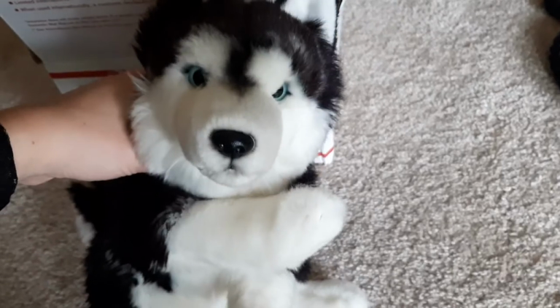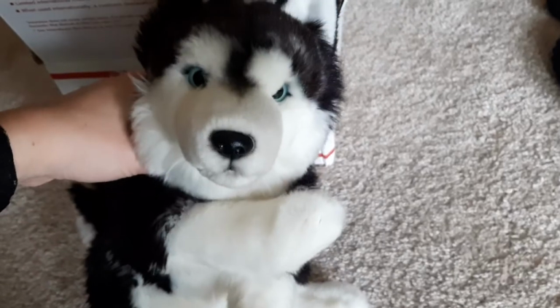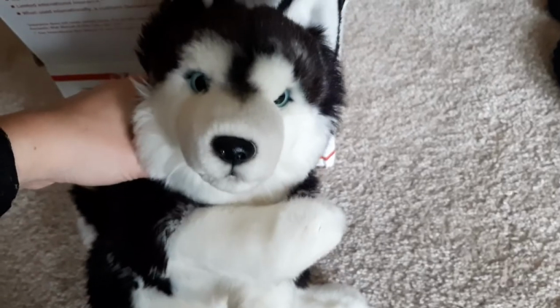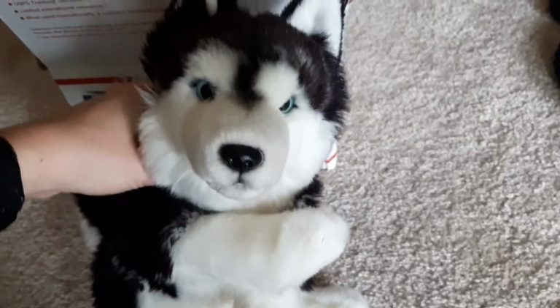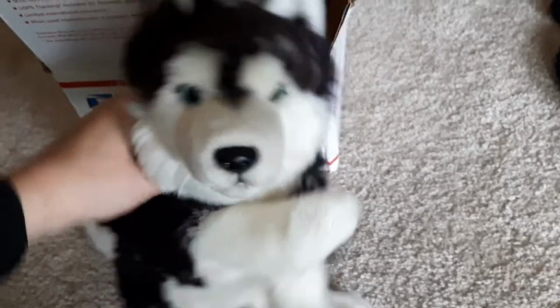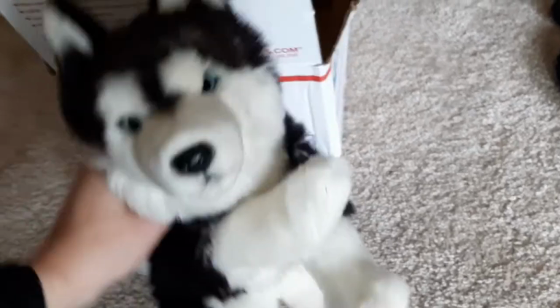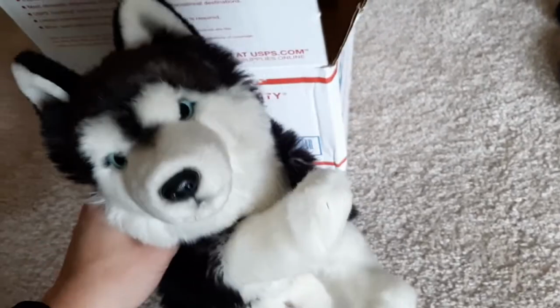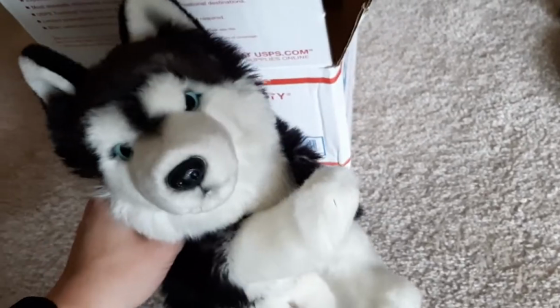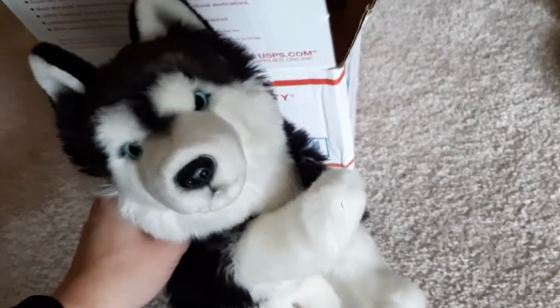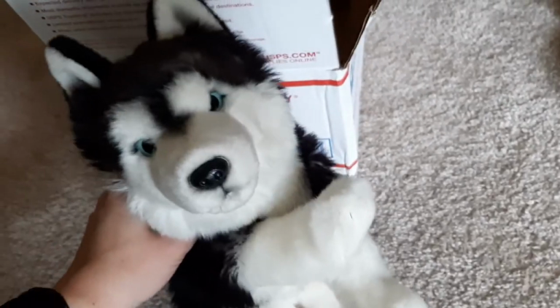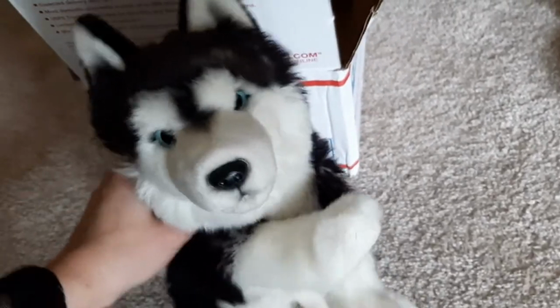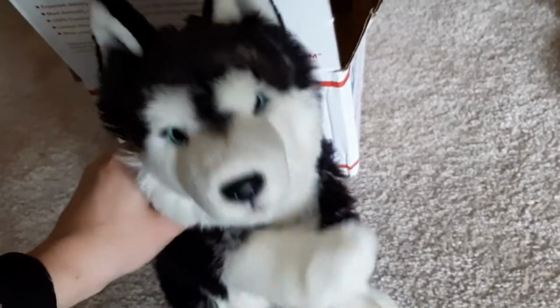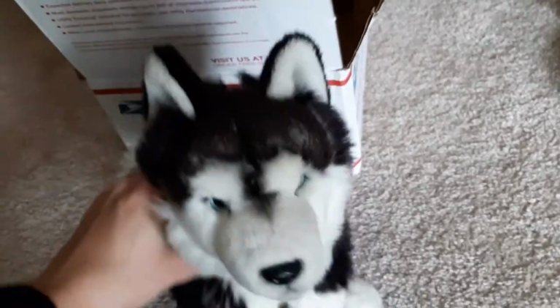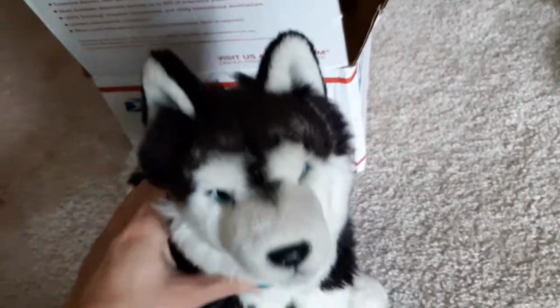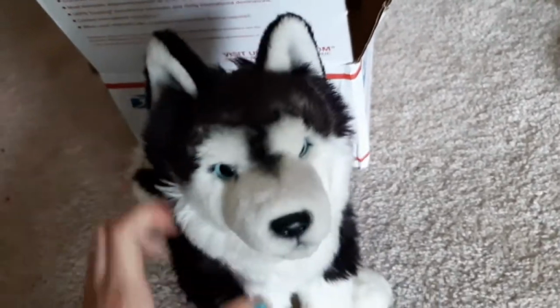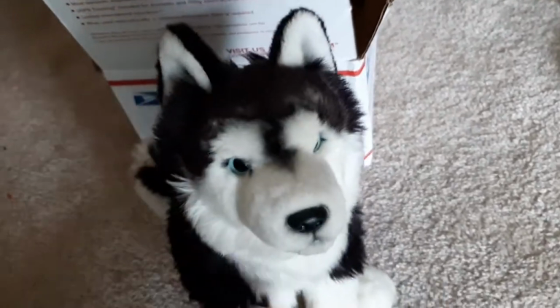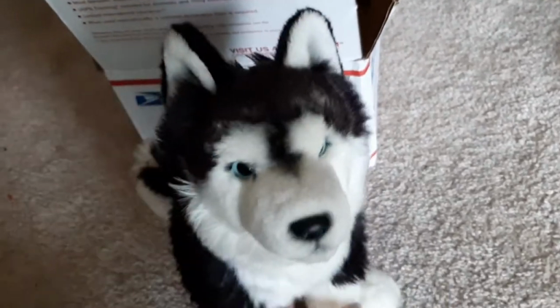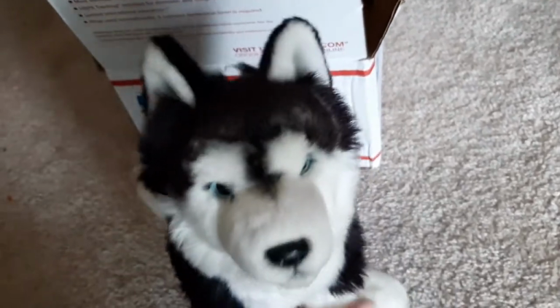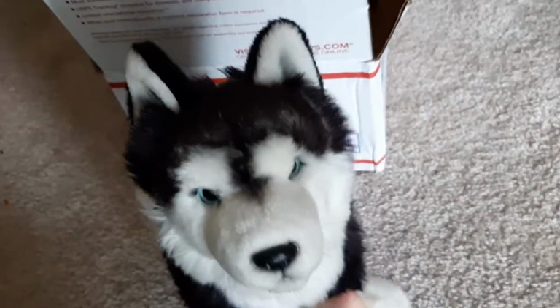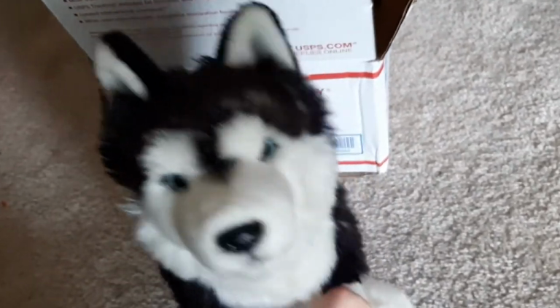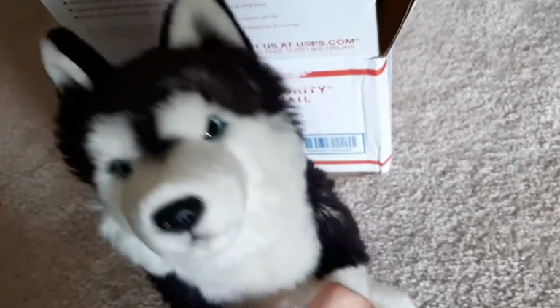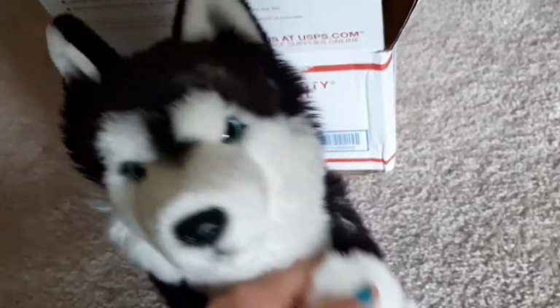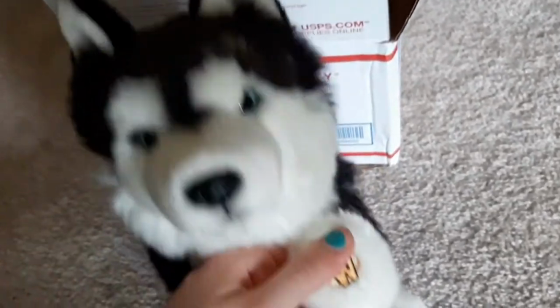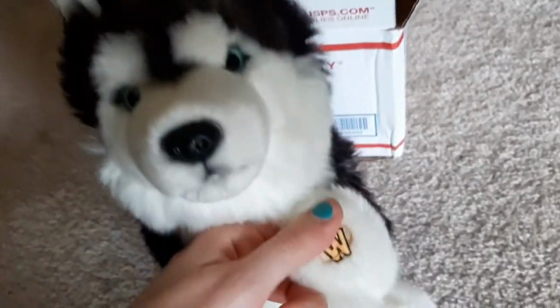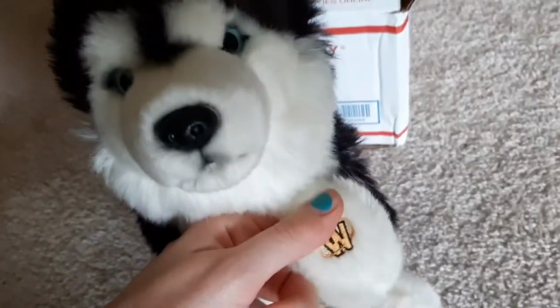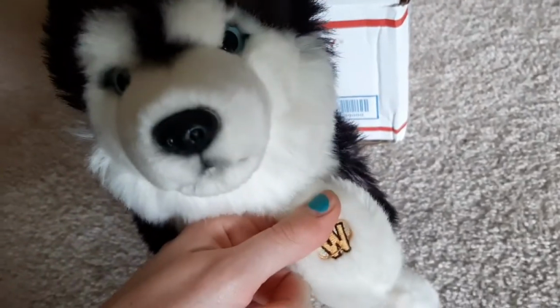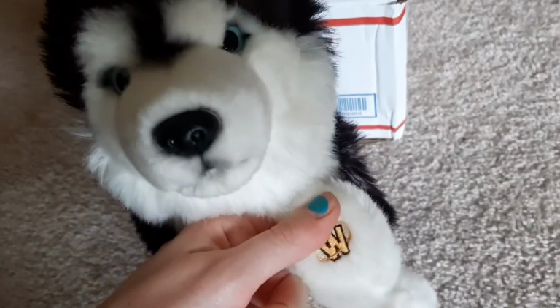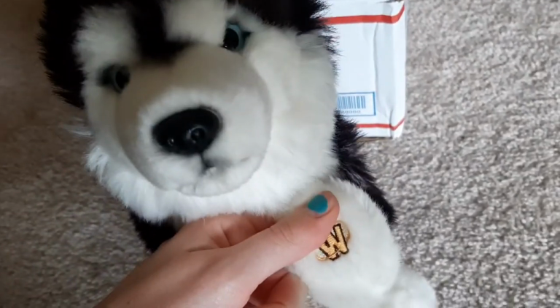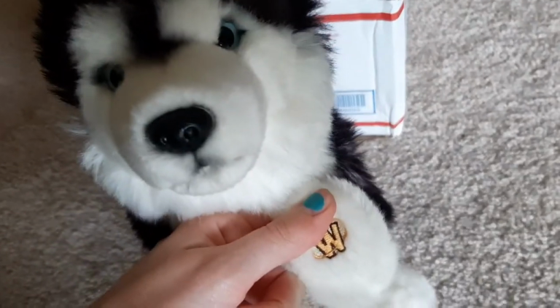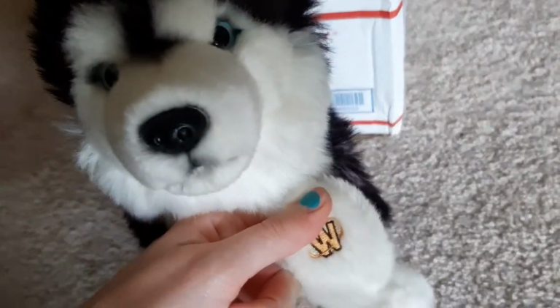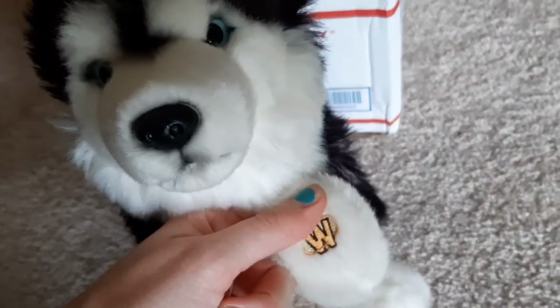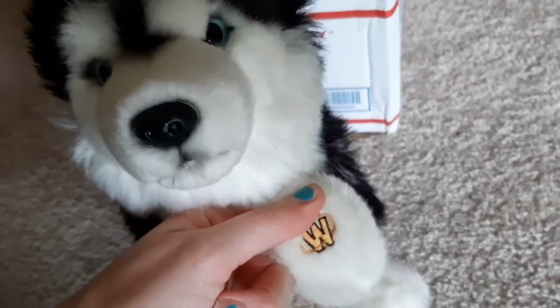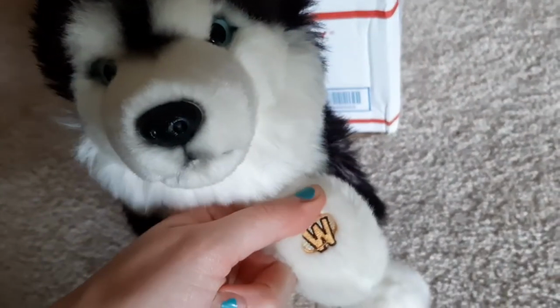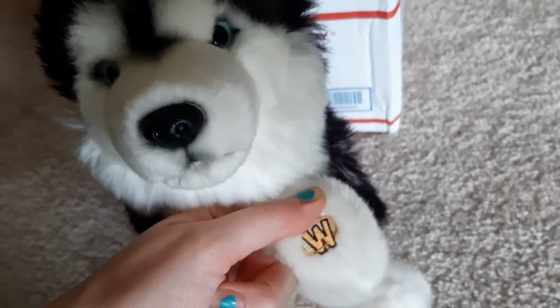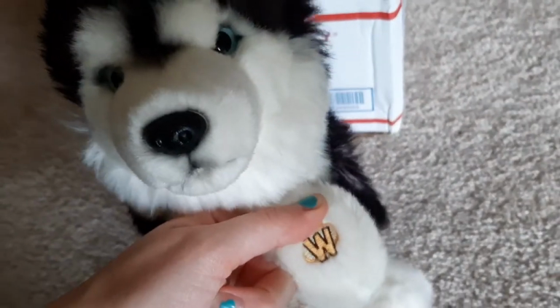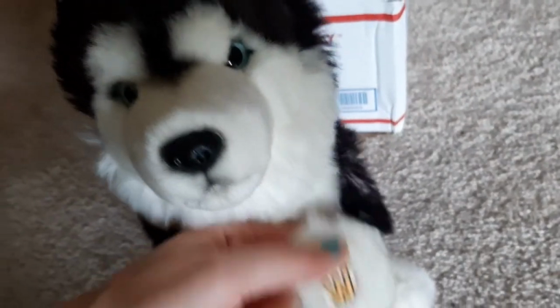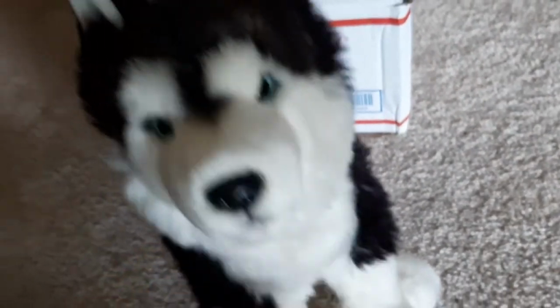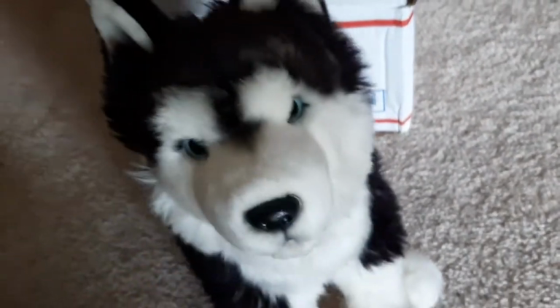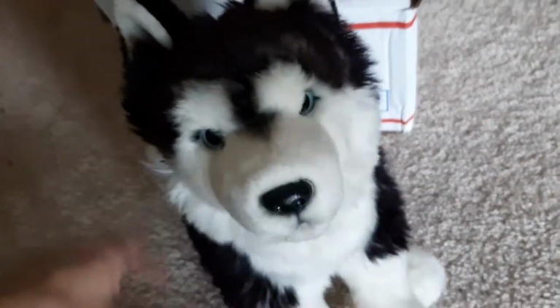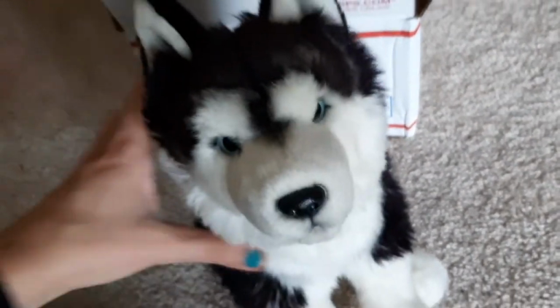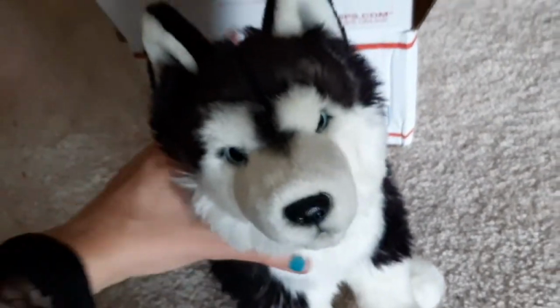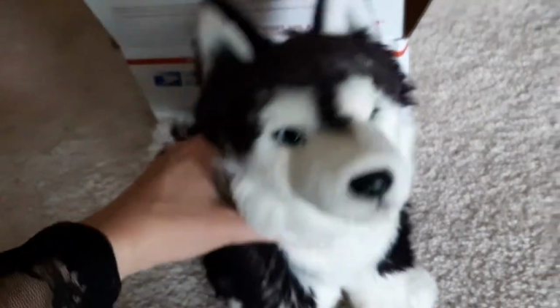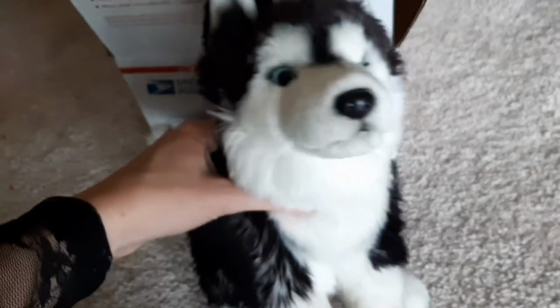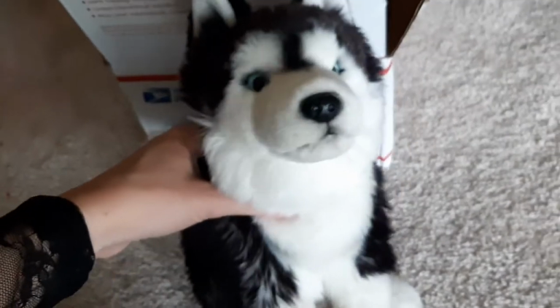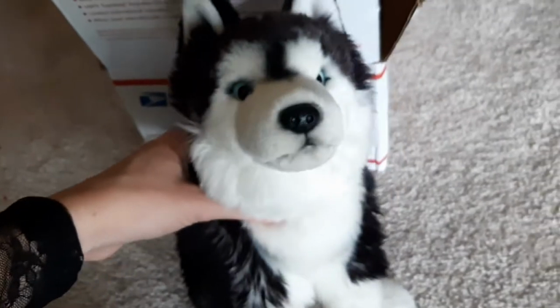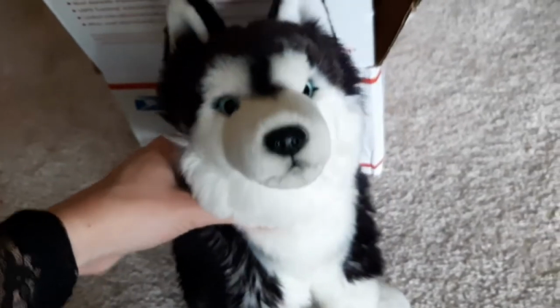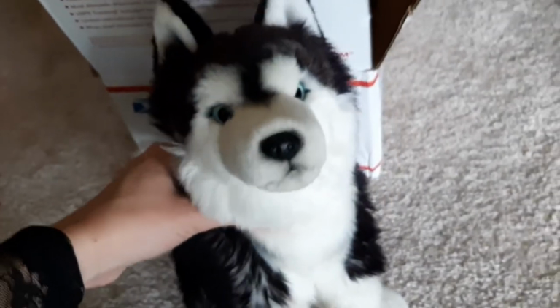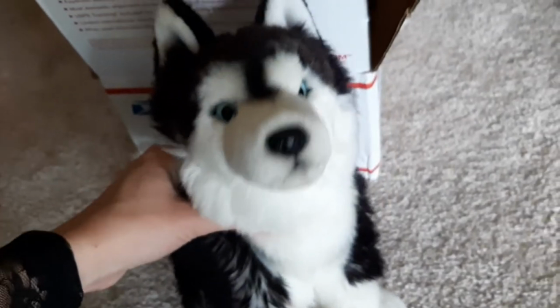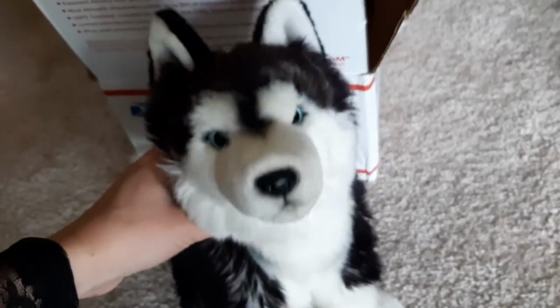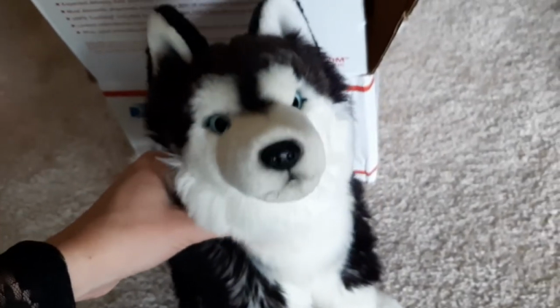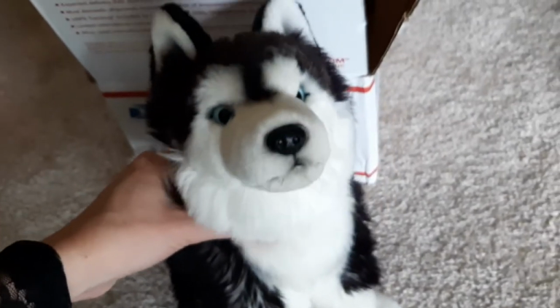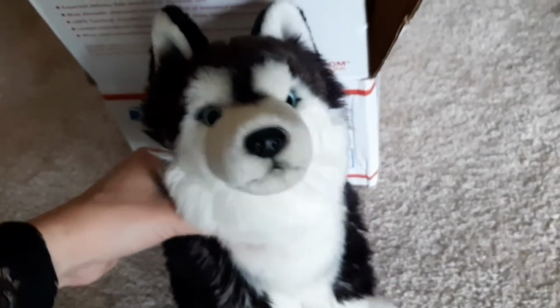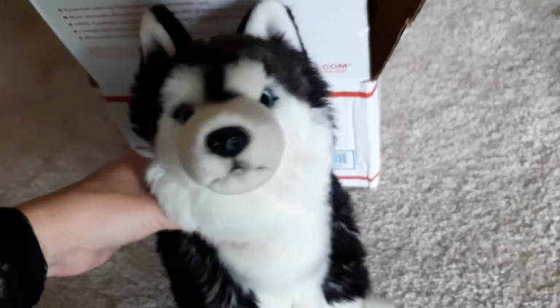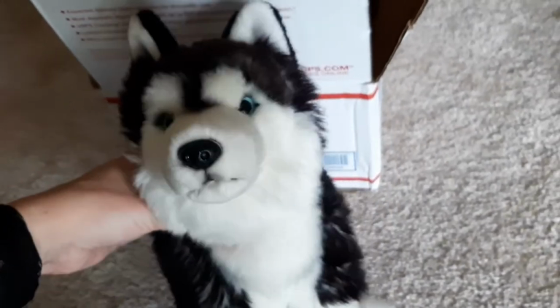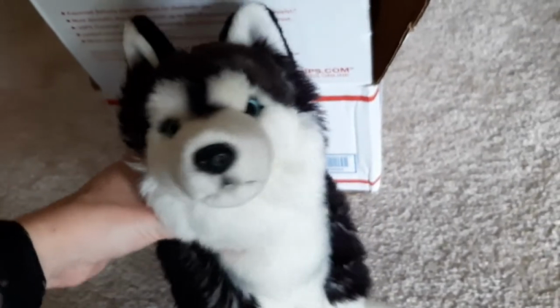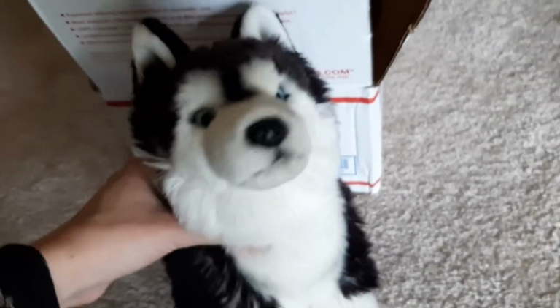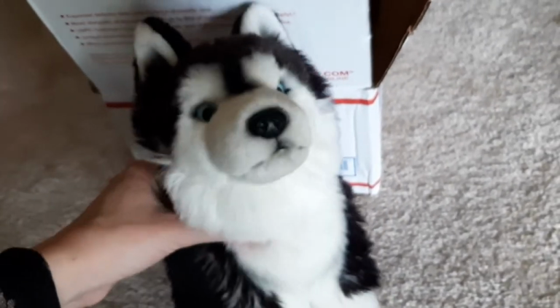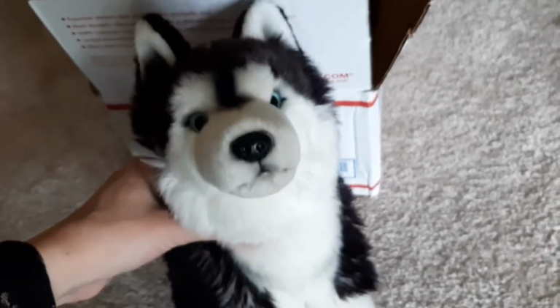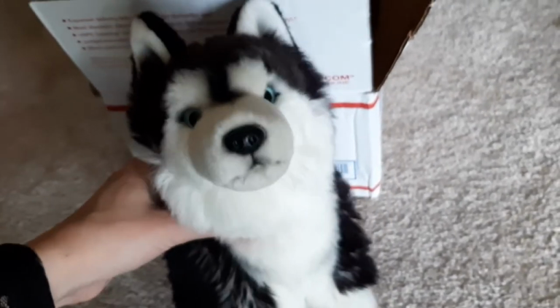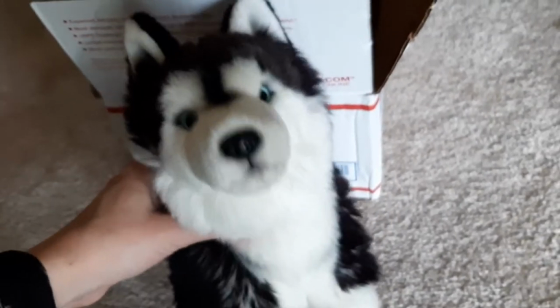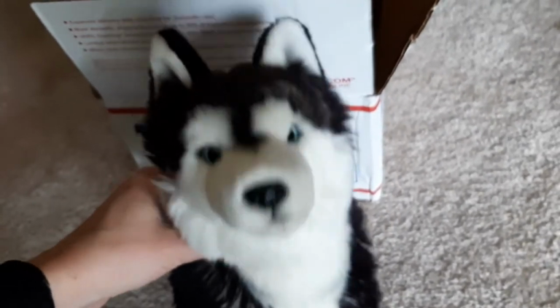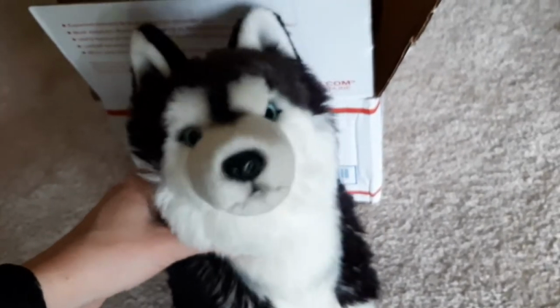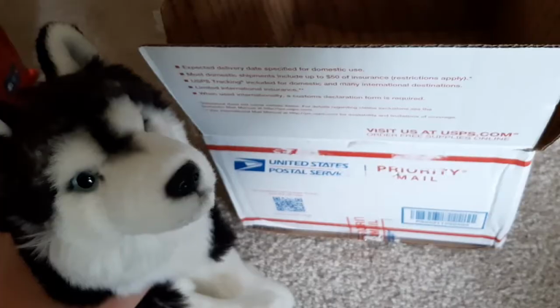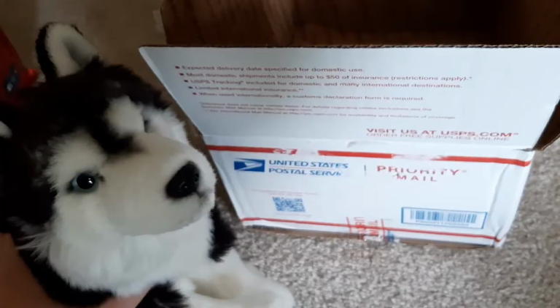Hey everyone, Tropic here, and I'm here with Quentin, my signature Siberian Husky, and today I'm going to show you how to make a real one.